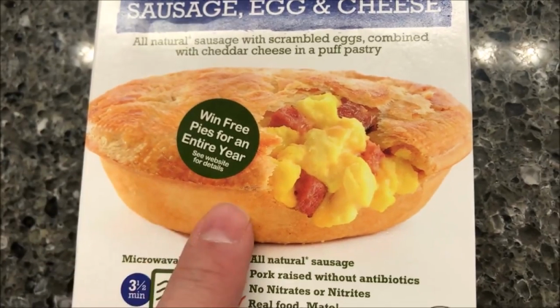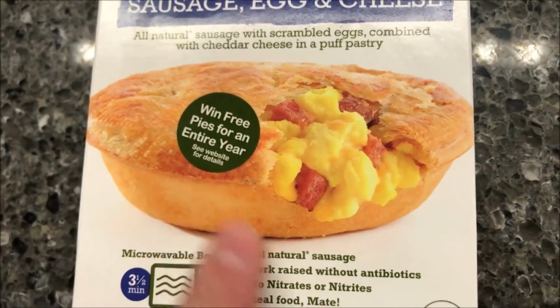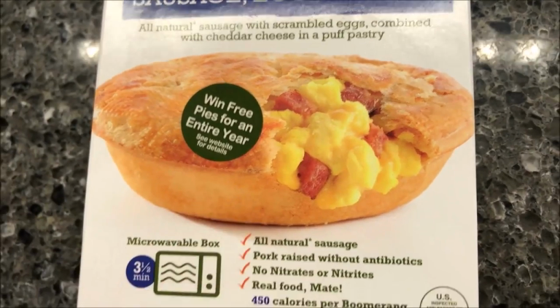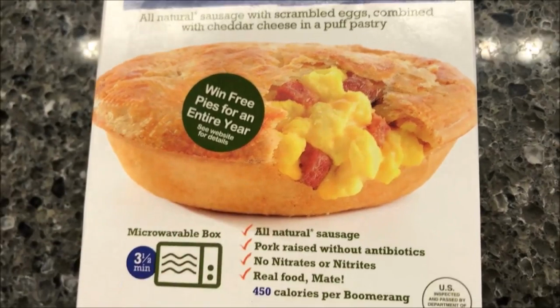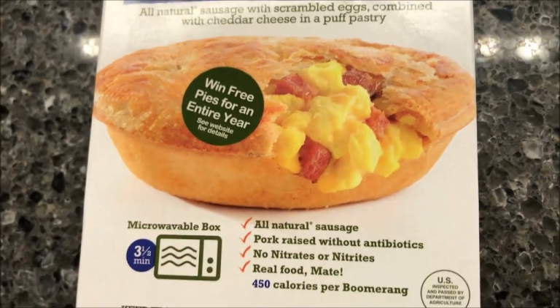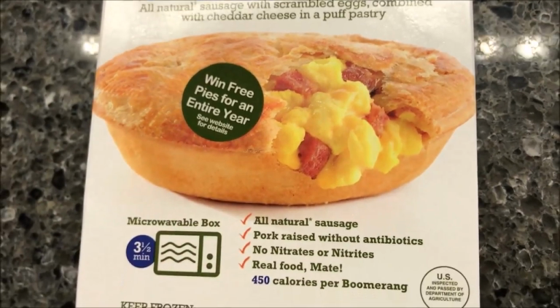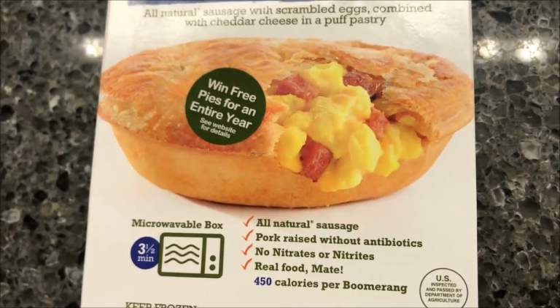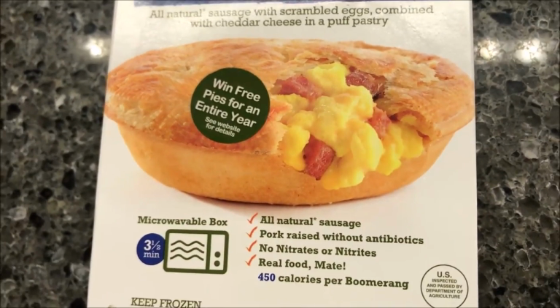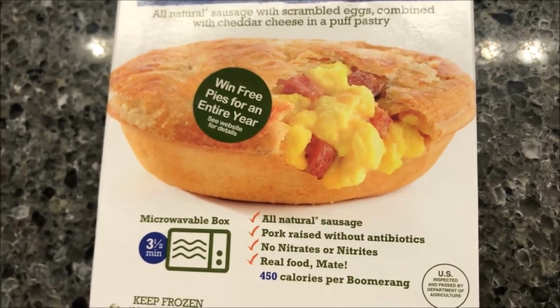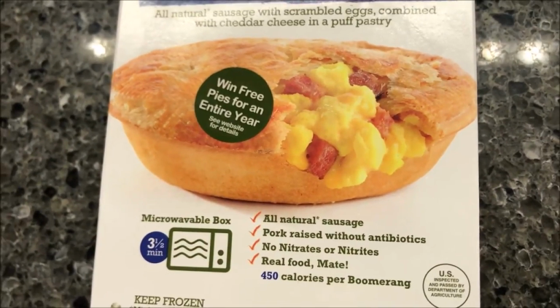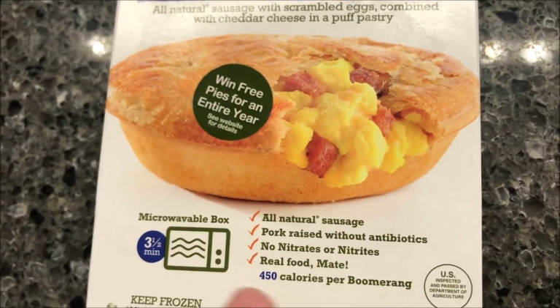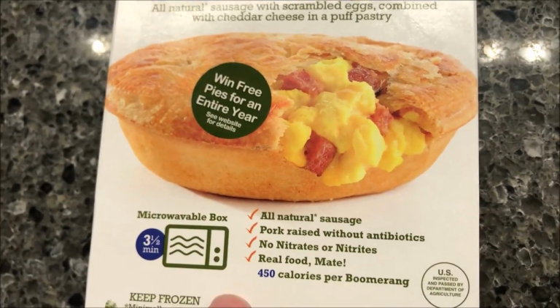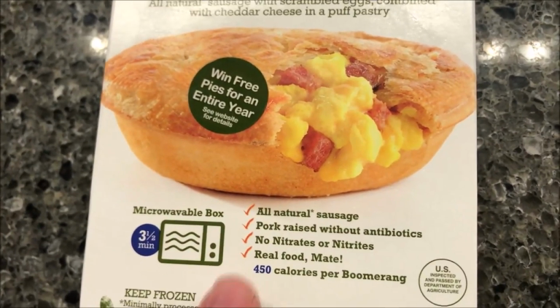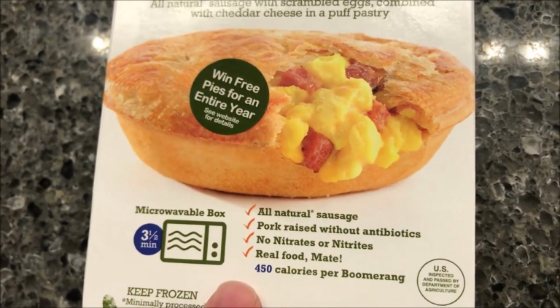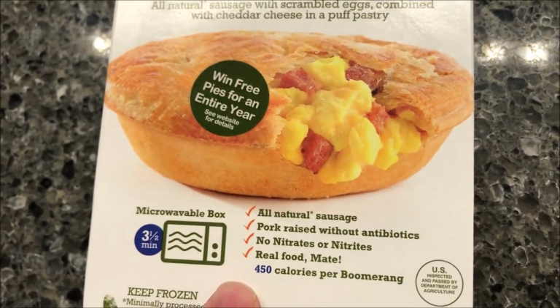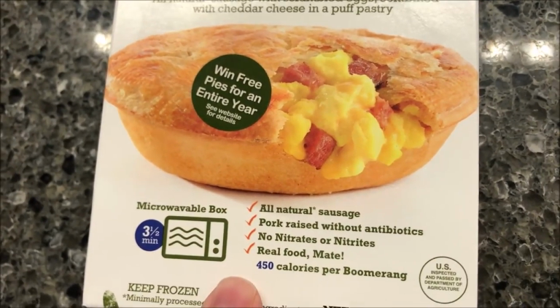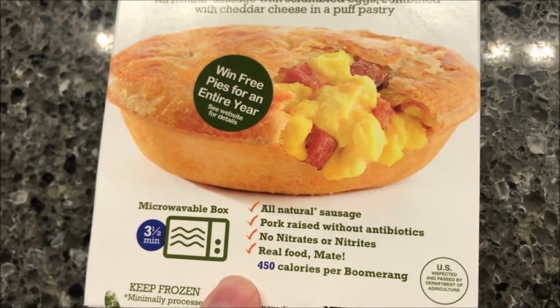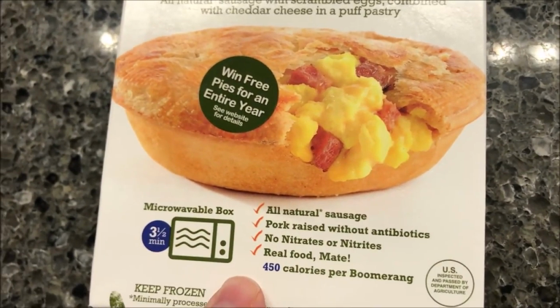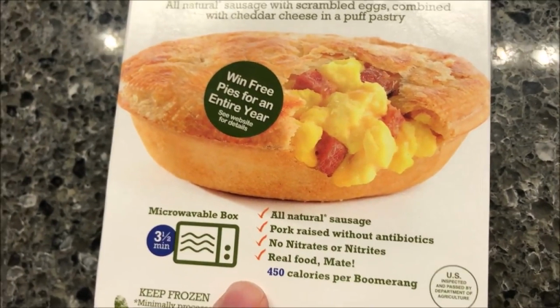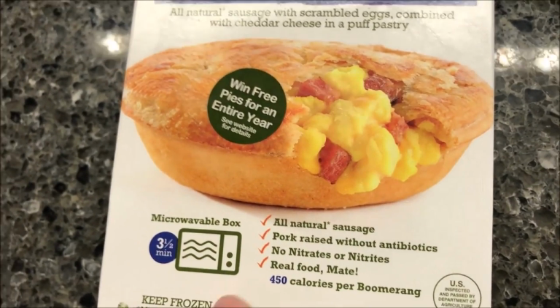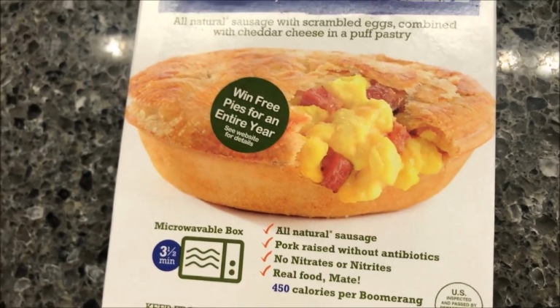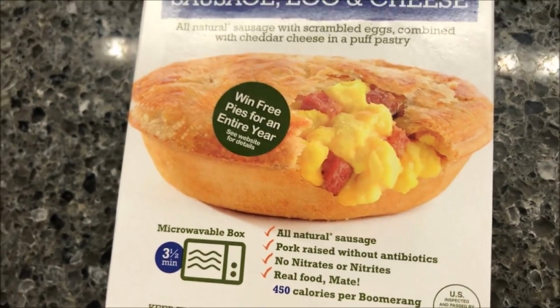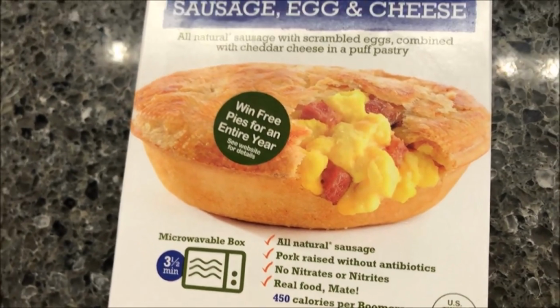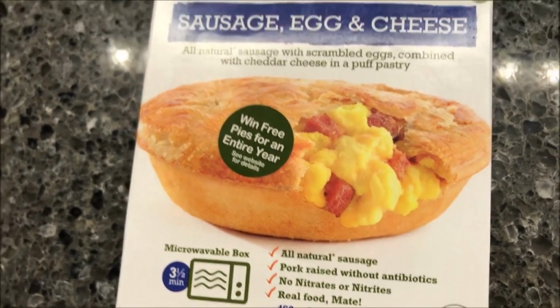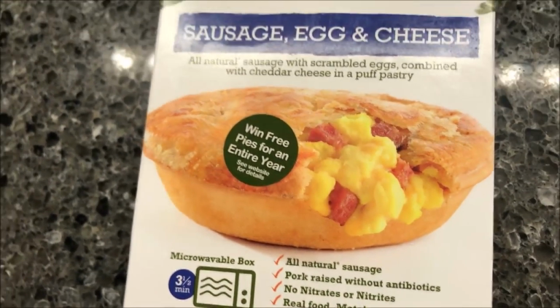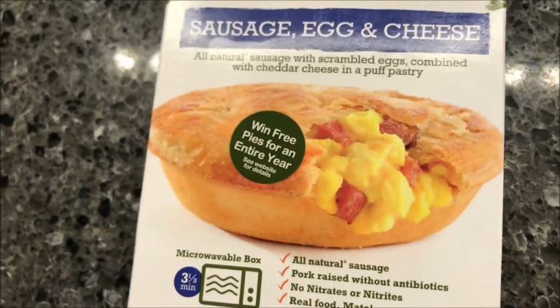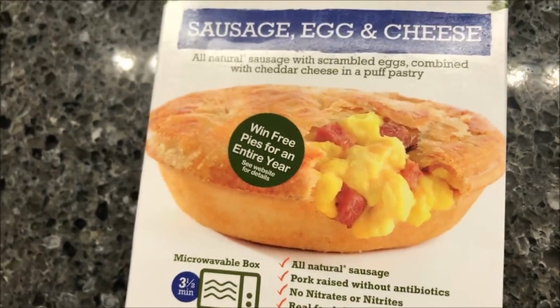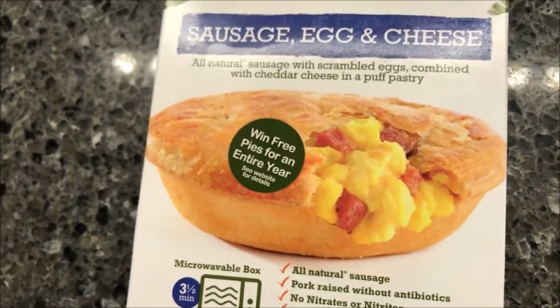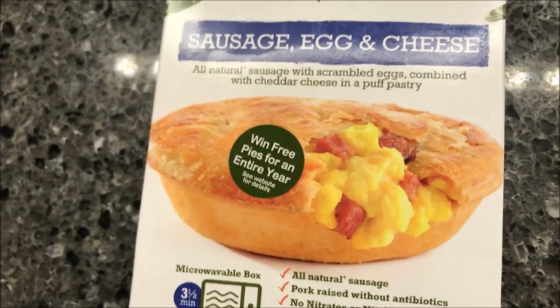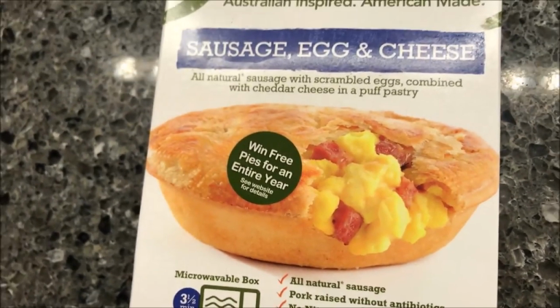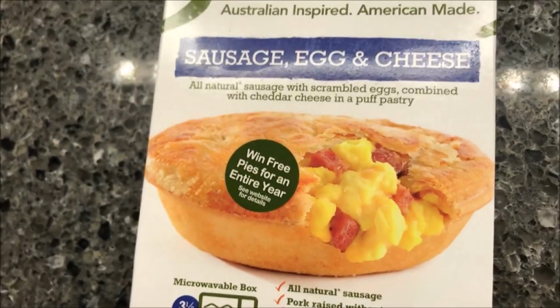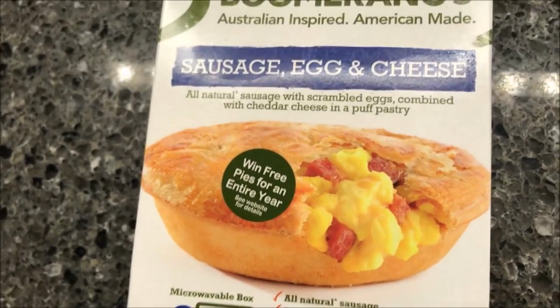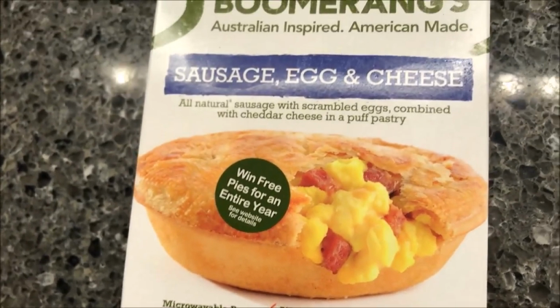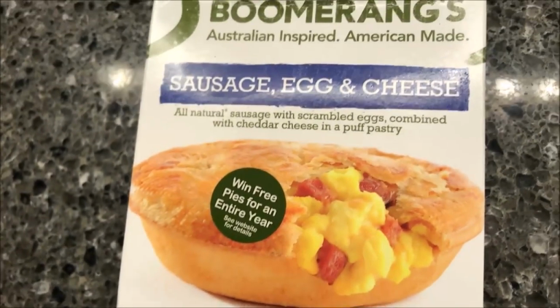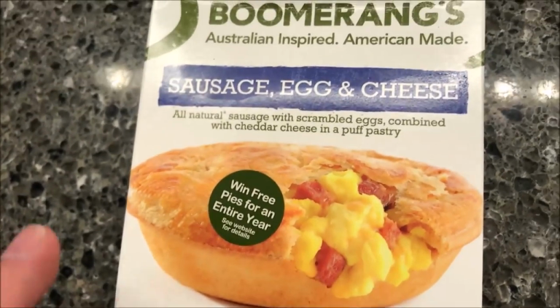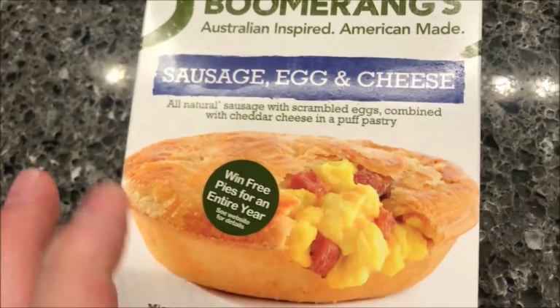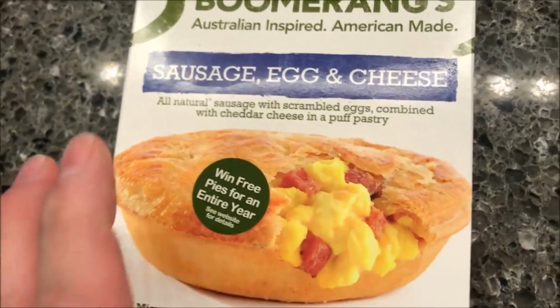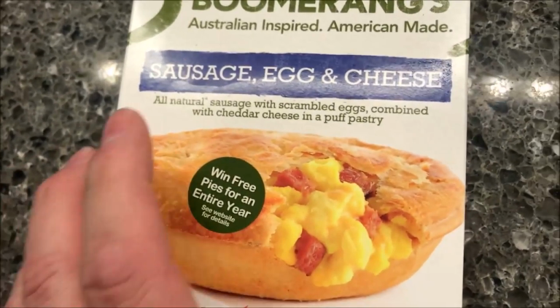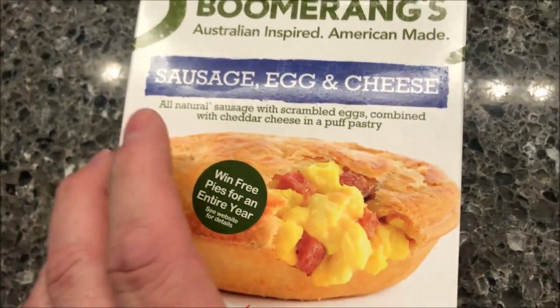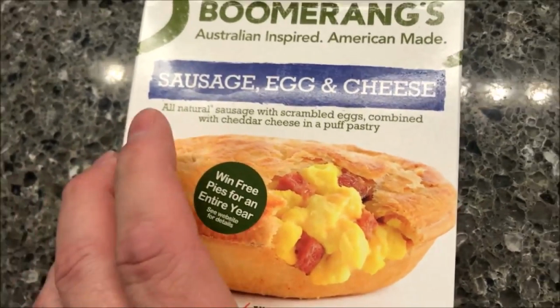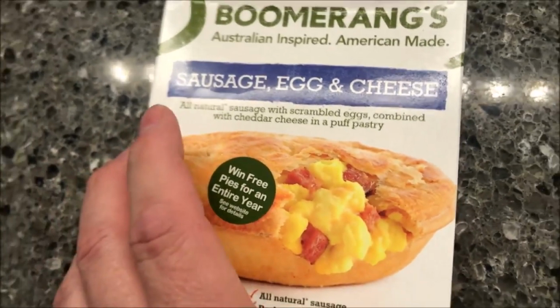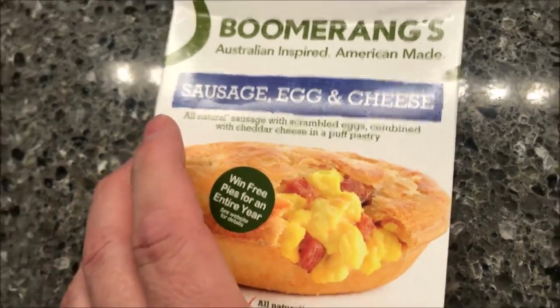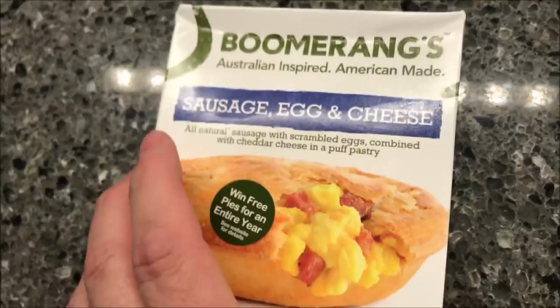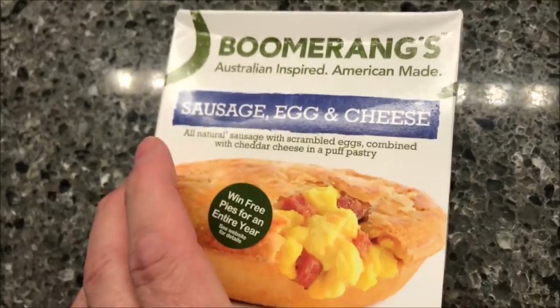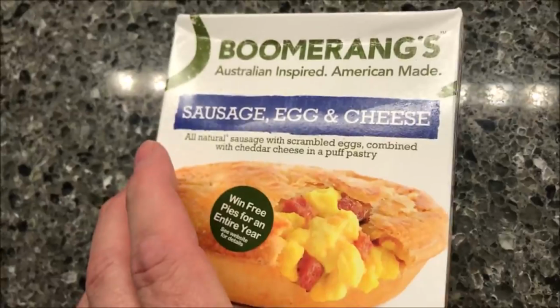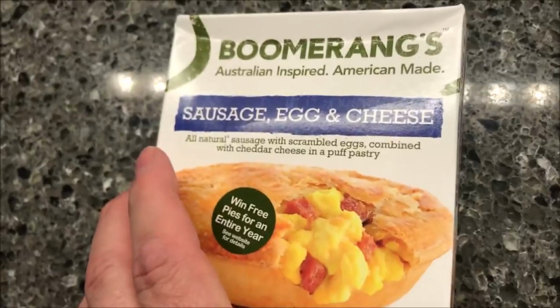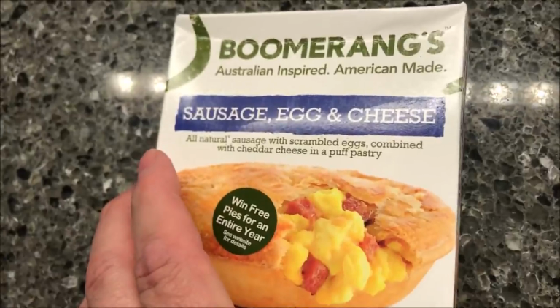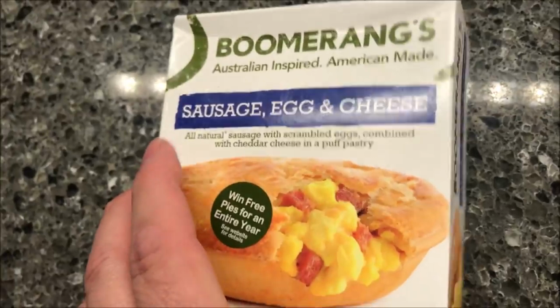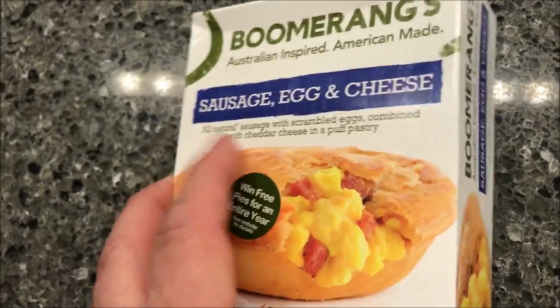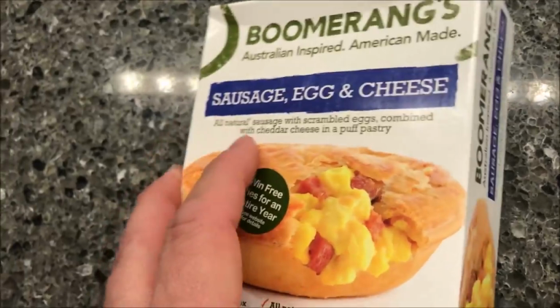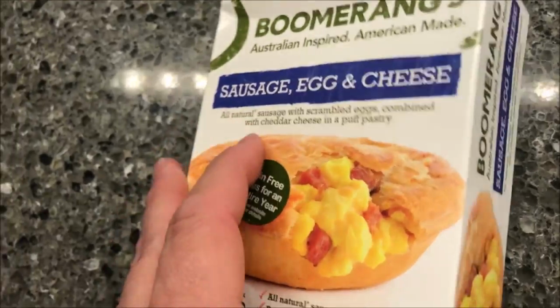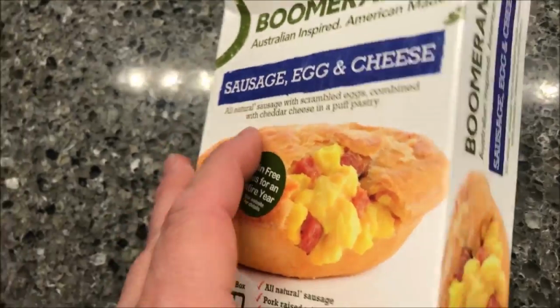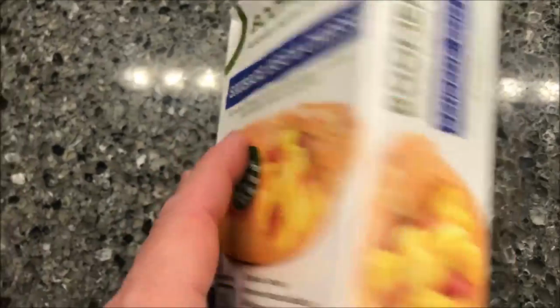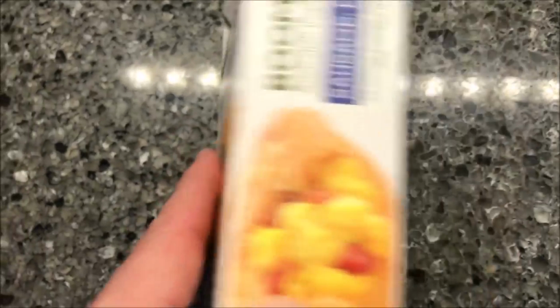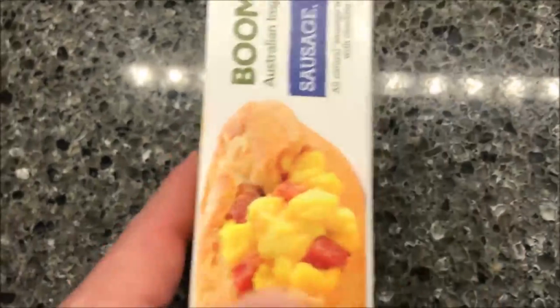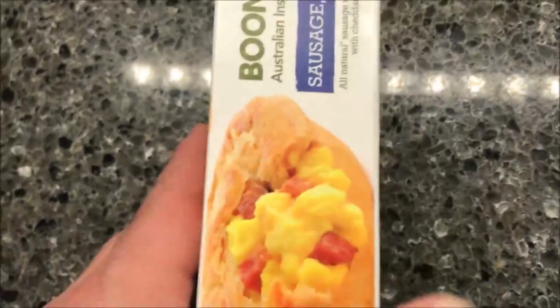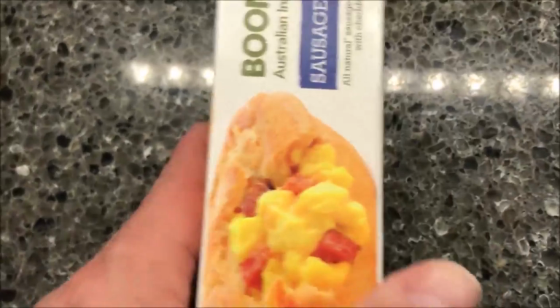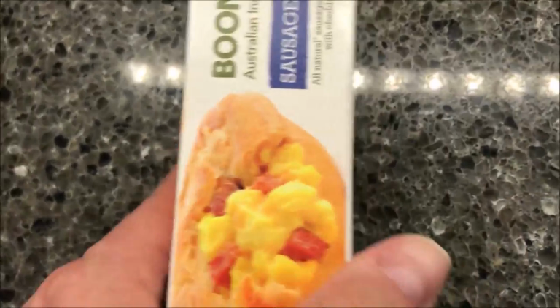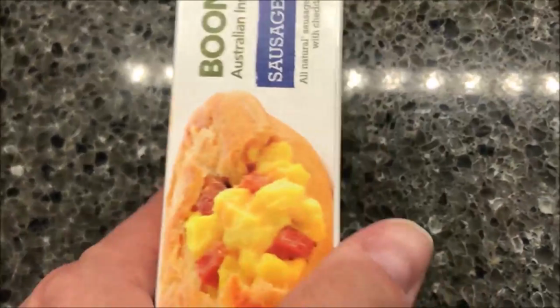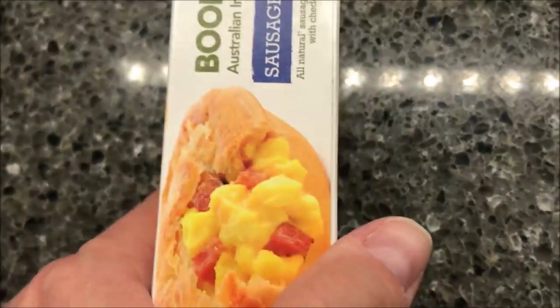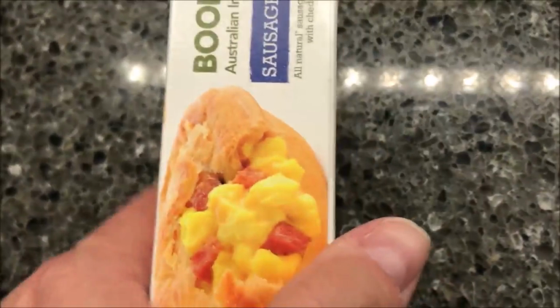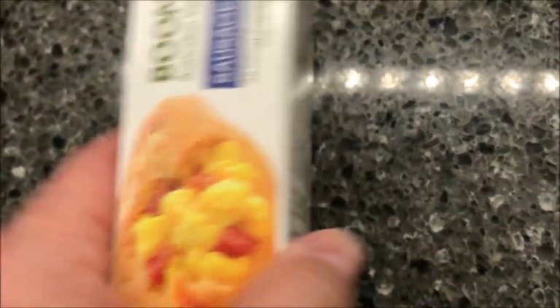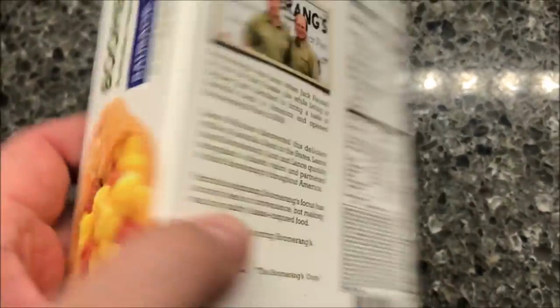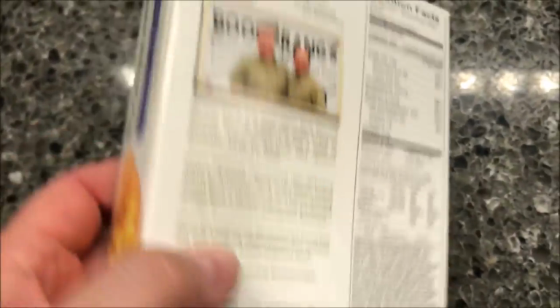So yeah, that looks really good. It is microwavable. We got these at Kroger — they were $3.49. They probably sell in some other places, but Kroger is where we got them.